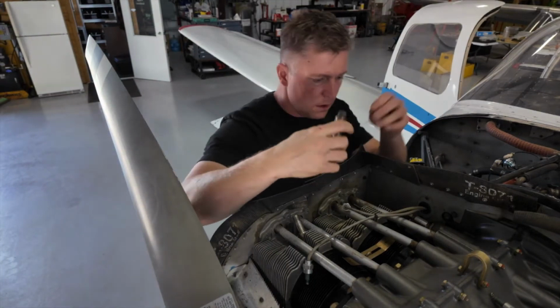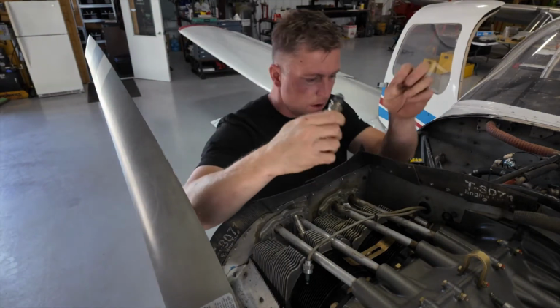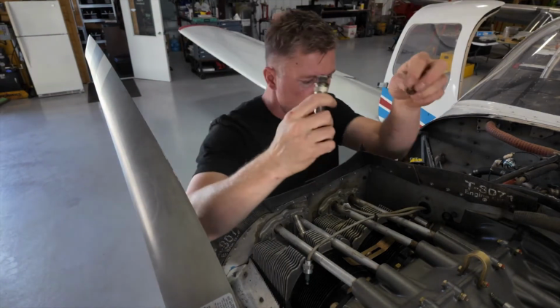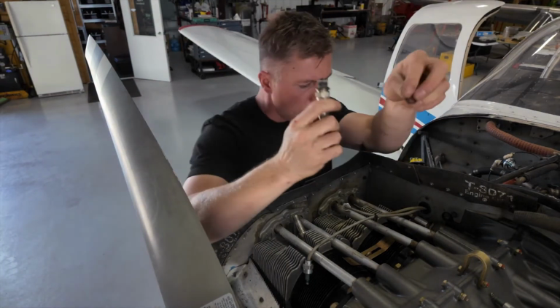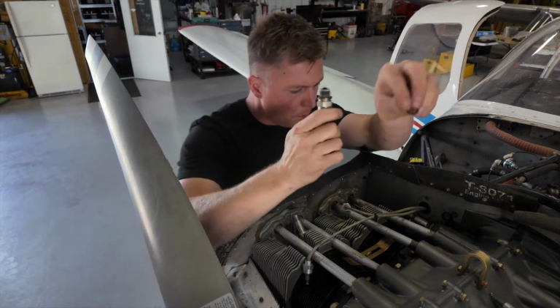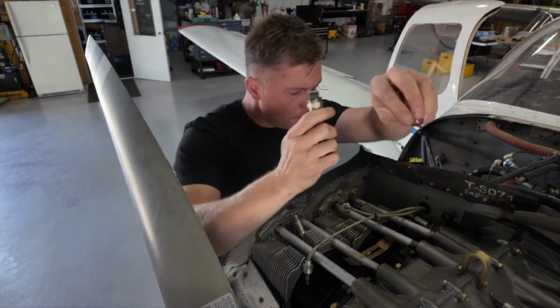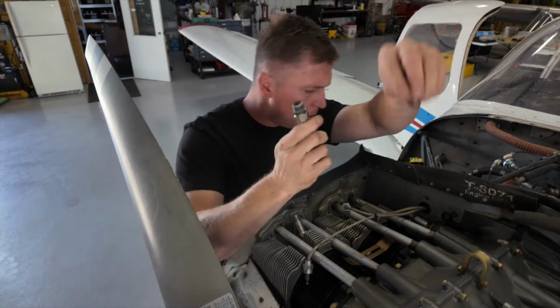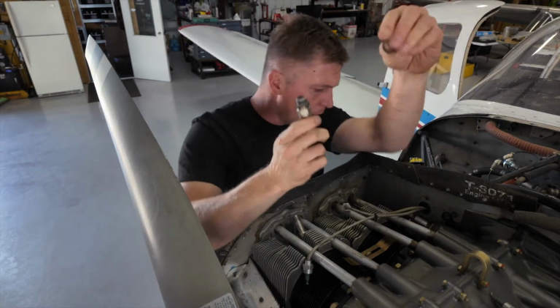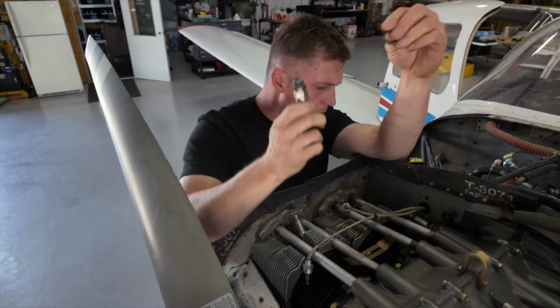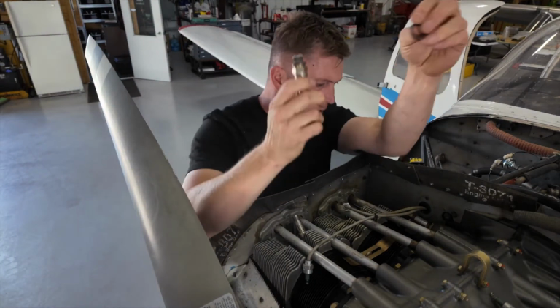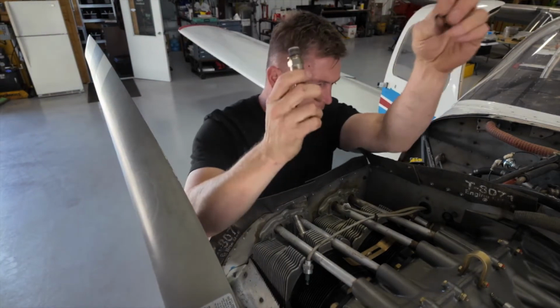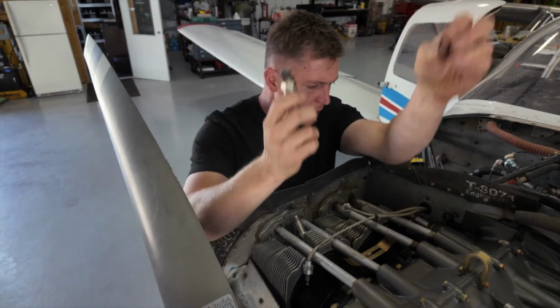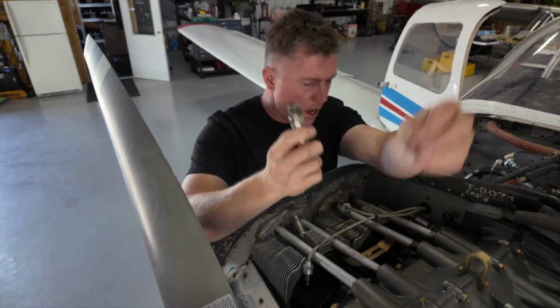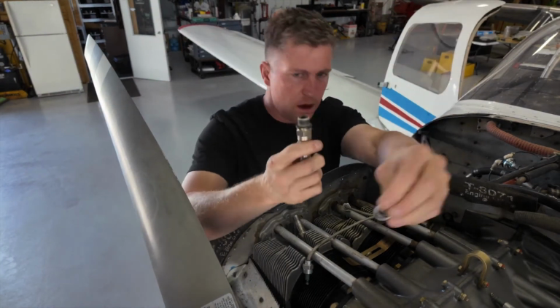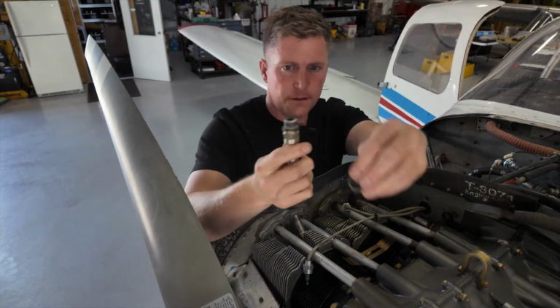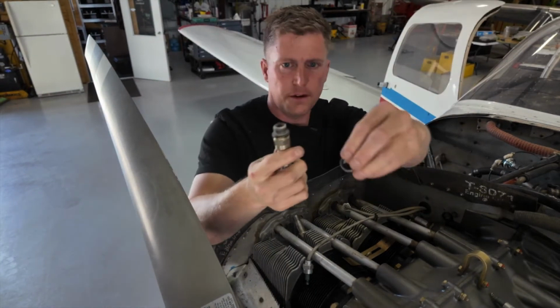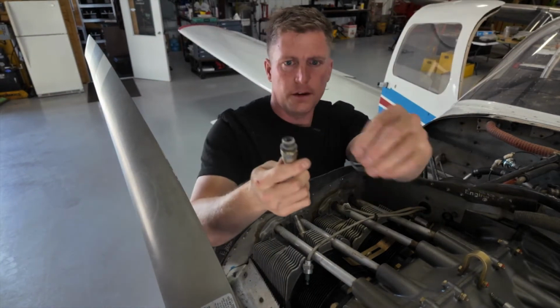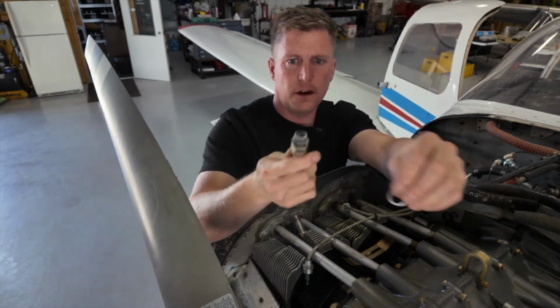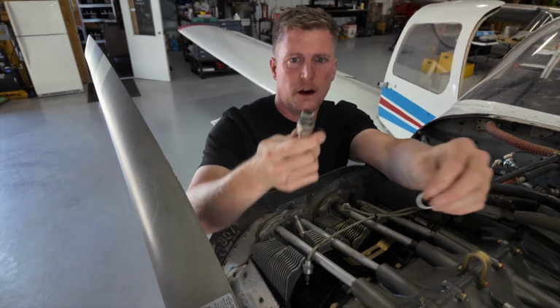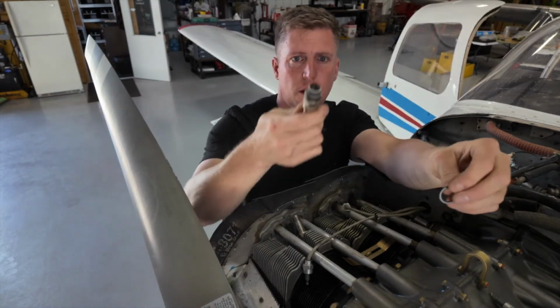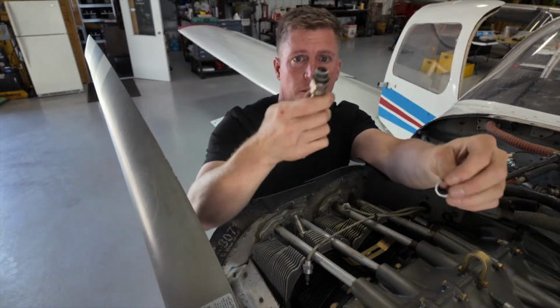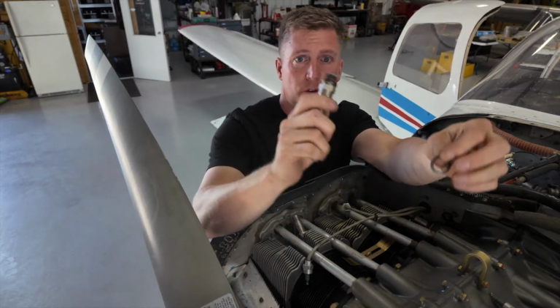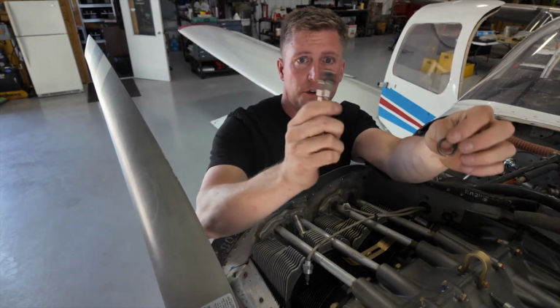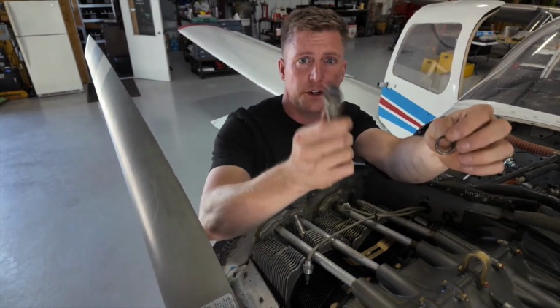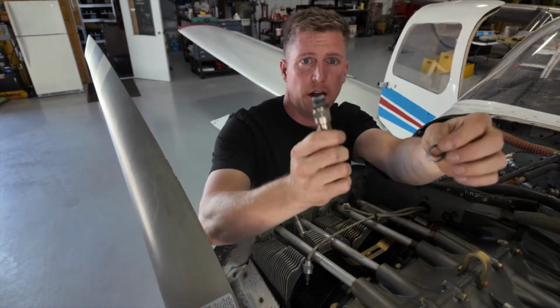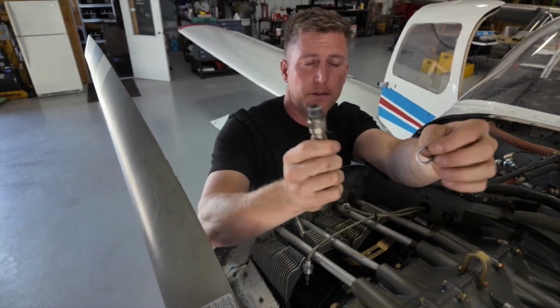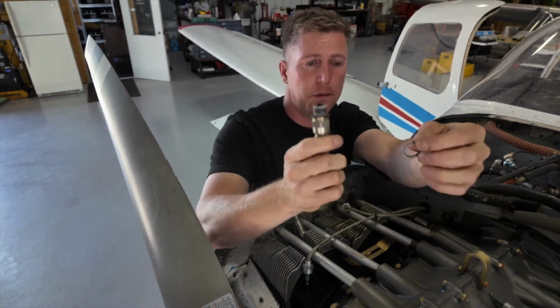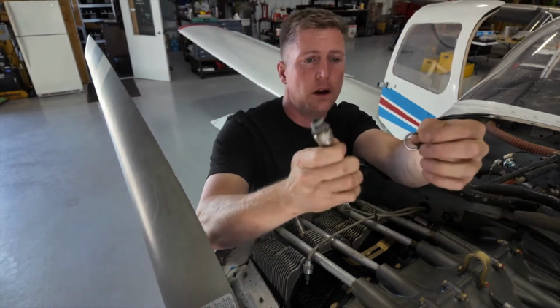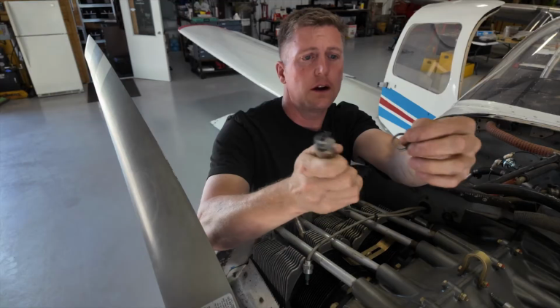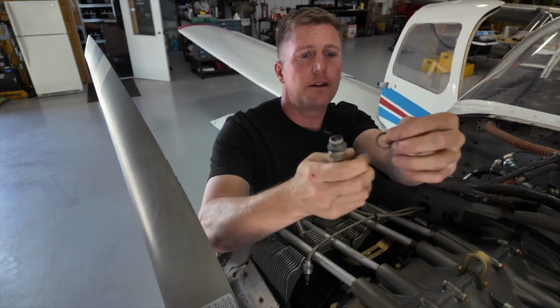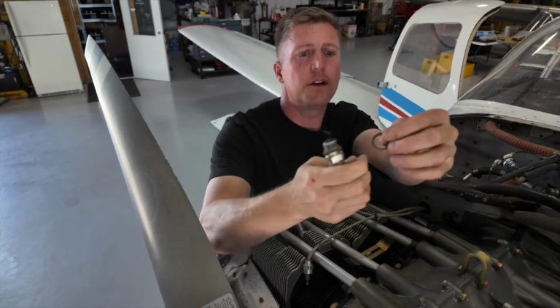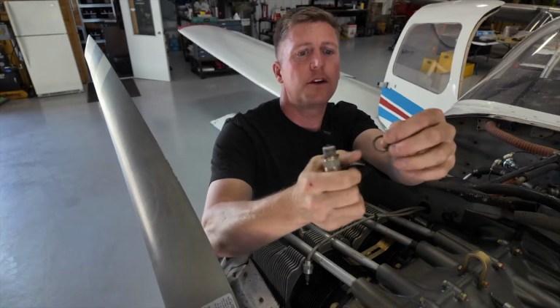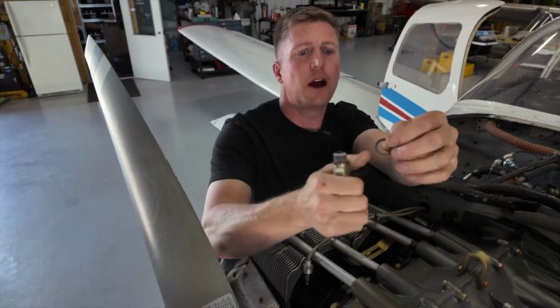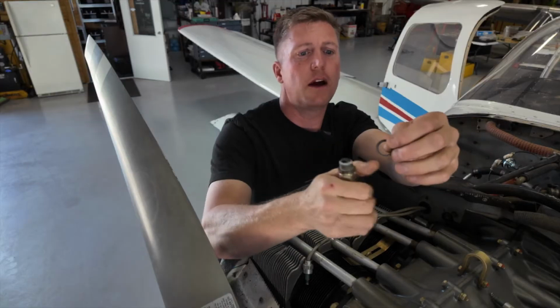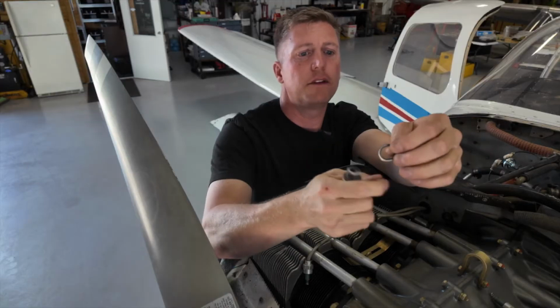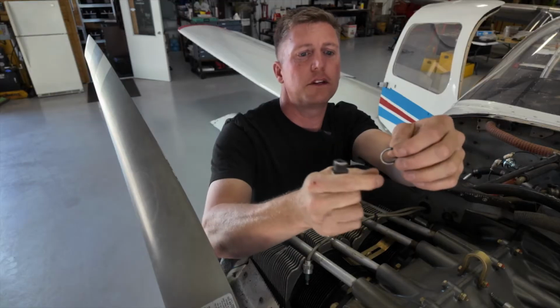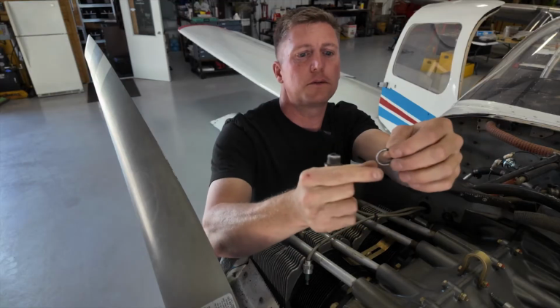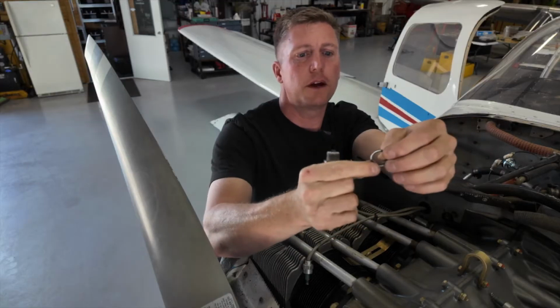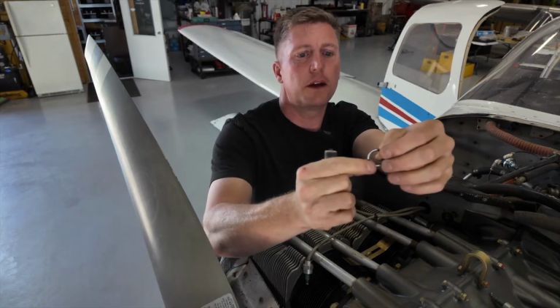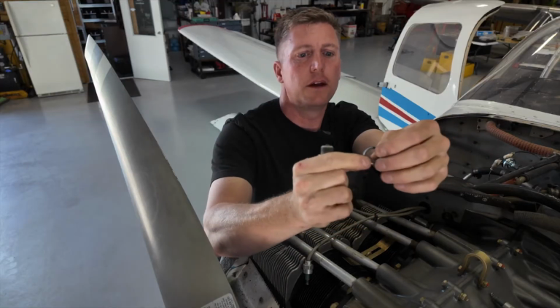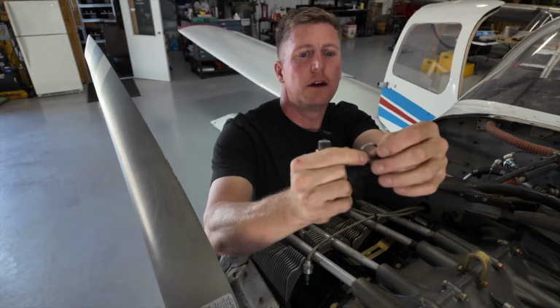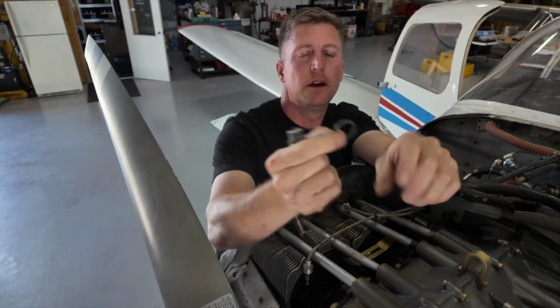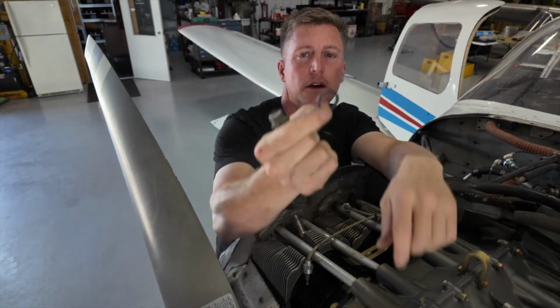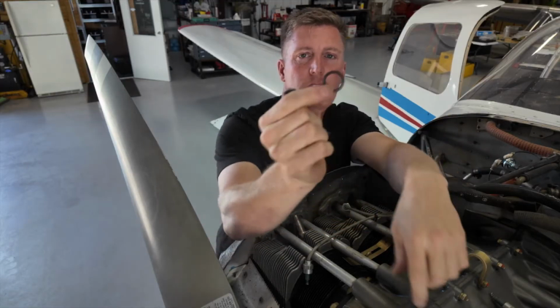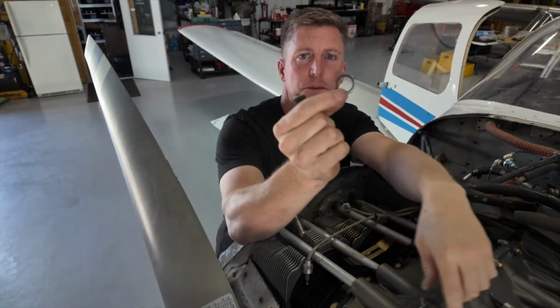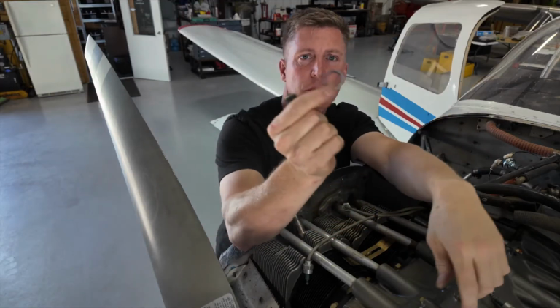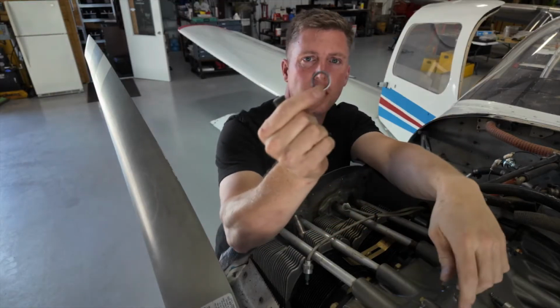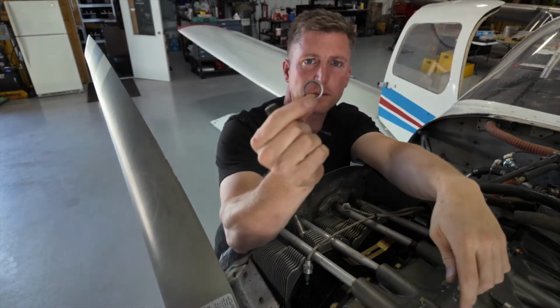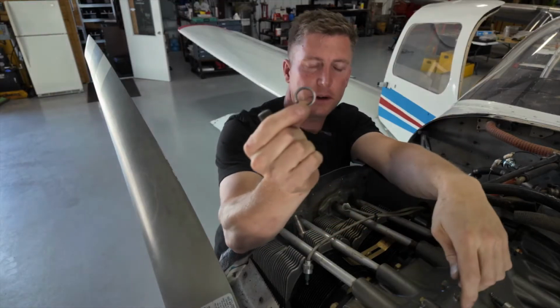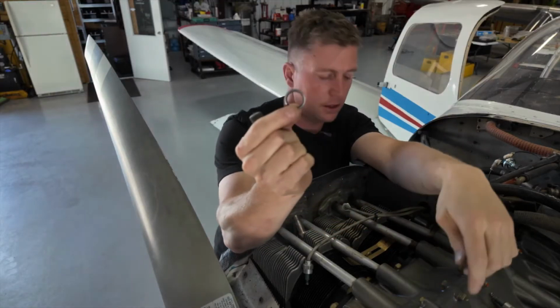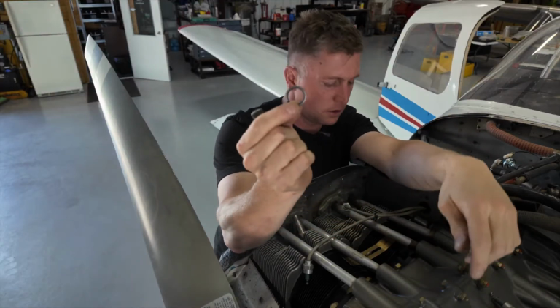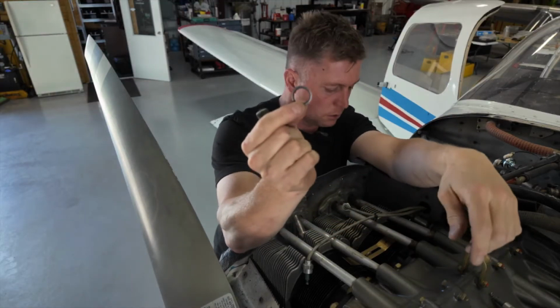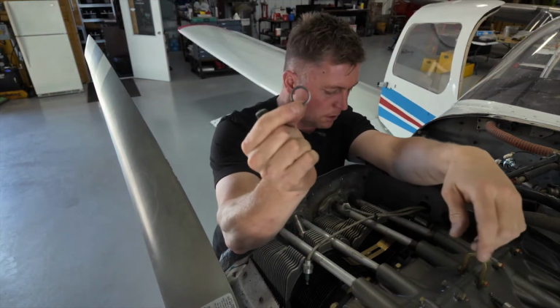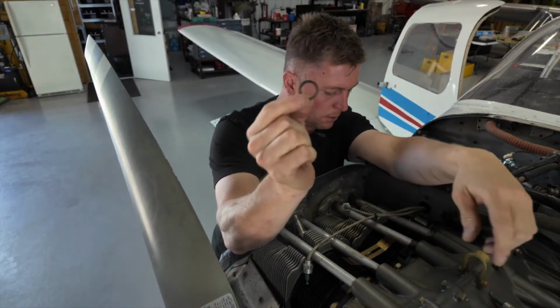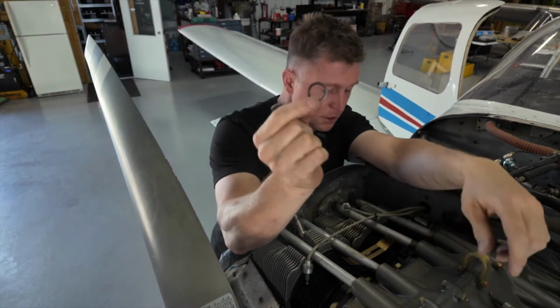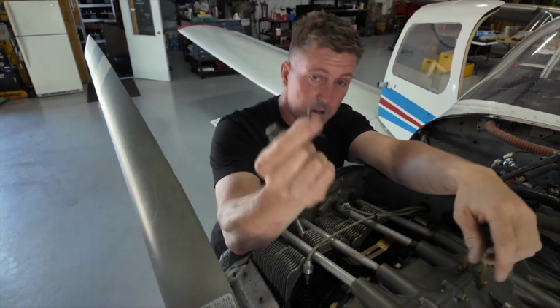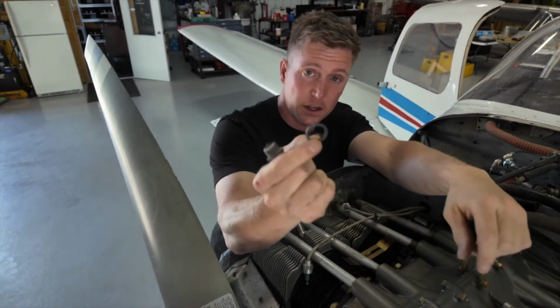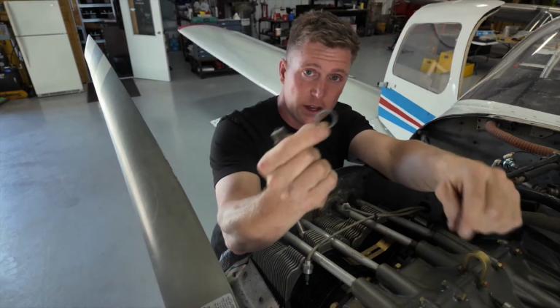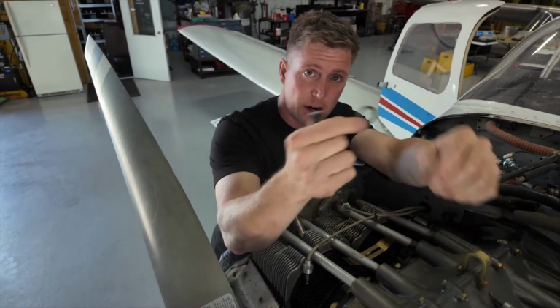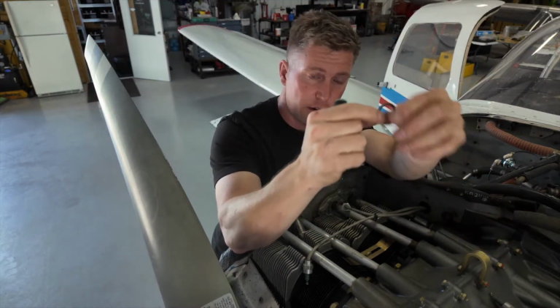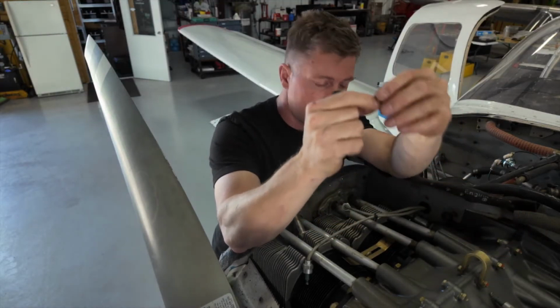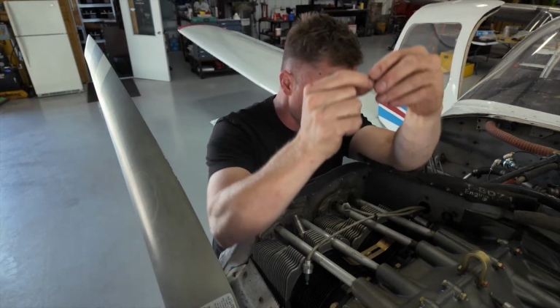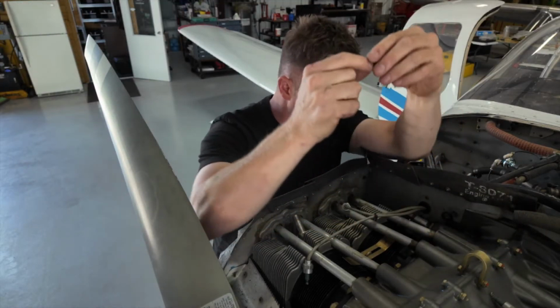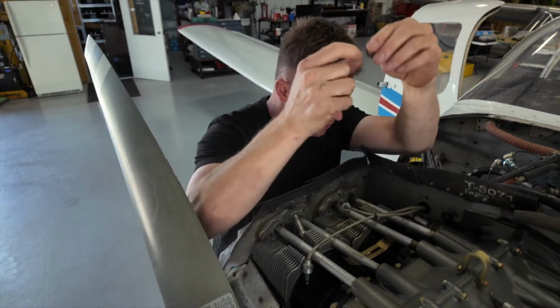When you pull the plug out, you're going to have the plug and then you're going to have this ring — this brass ring that goes with it. Make sure you get that out of there as well.